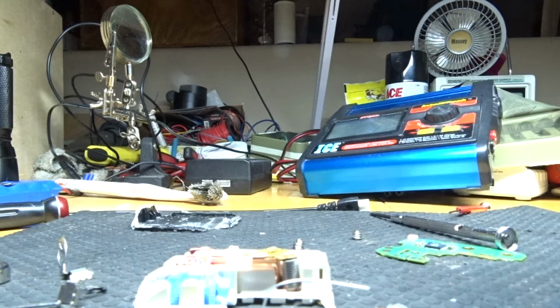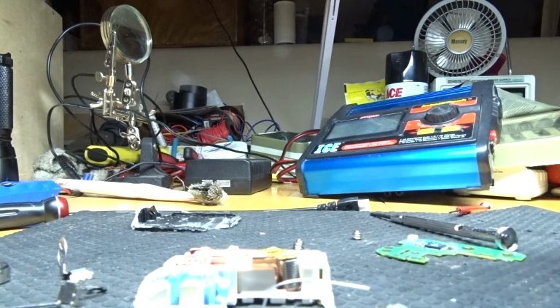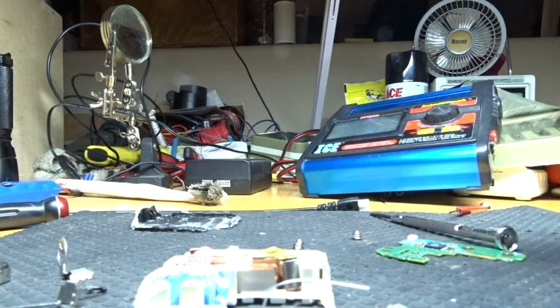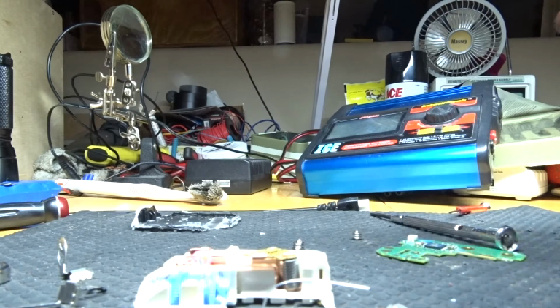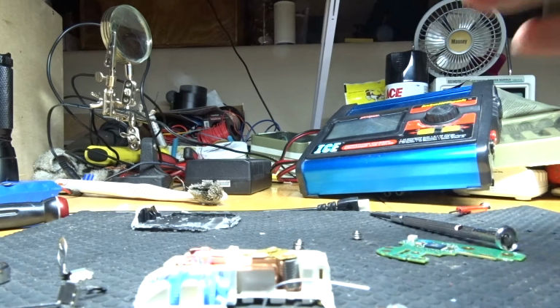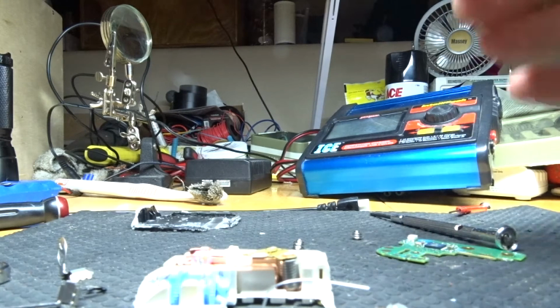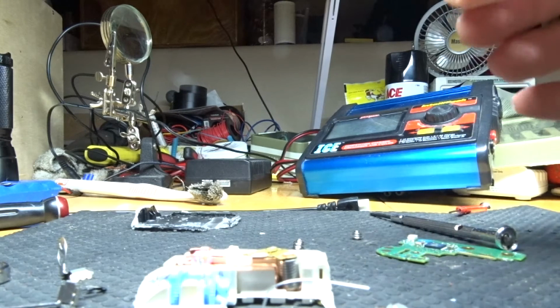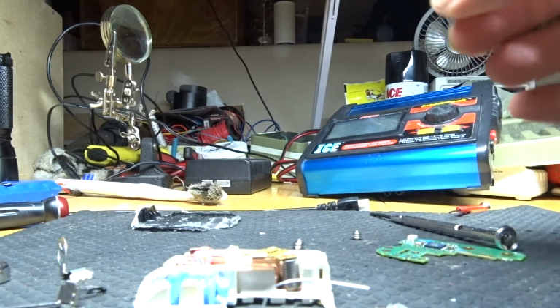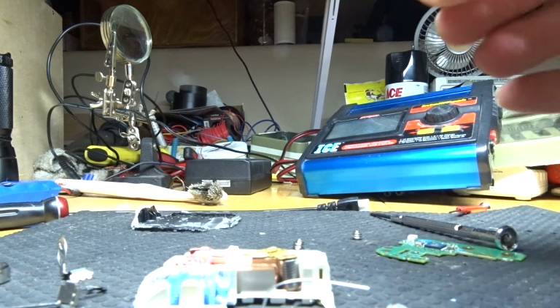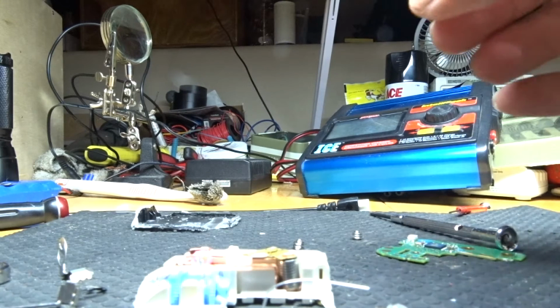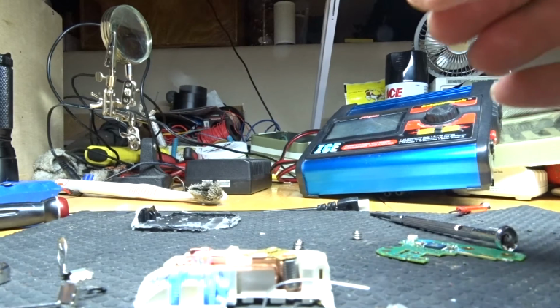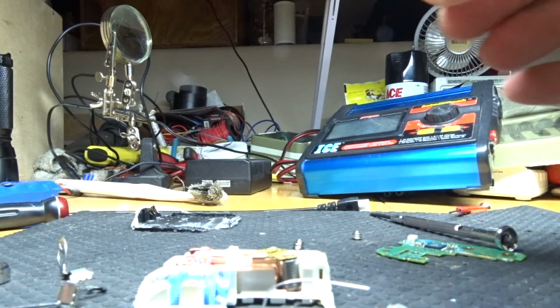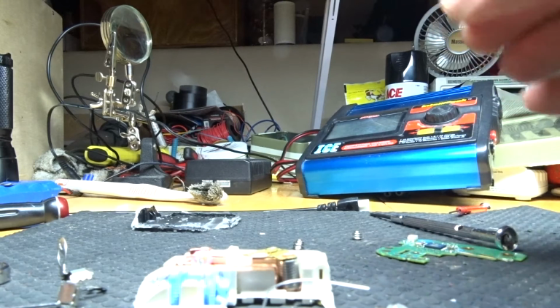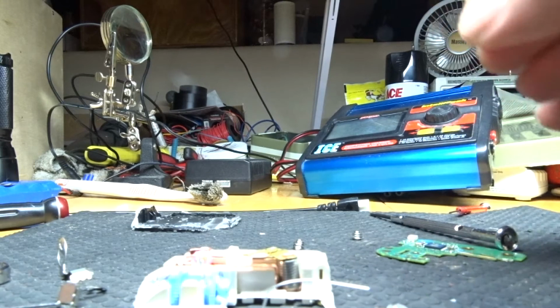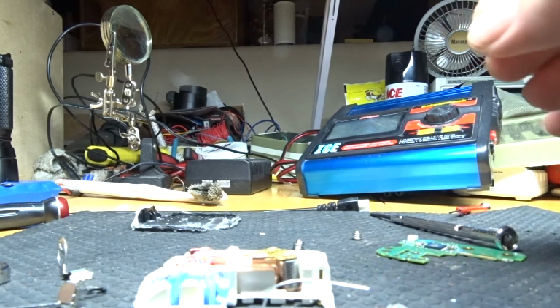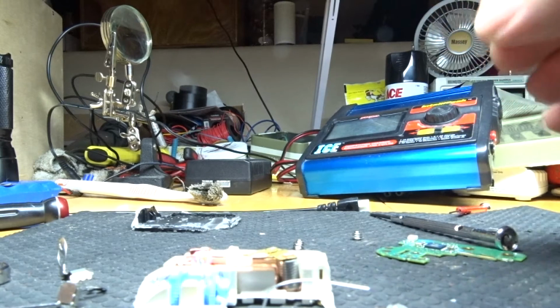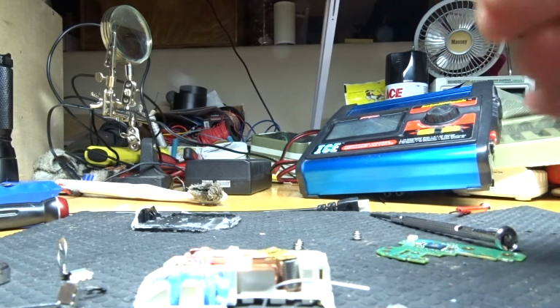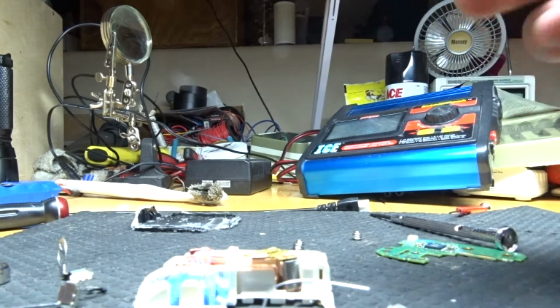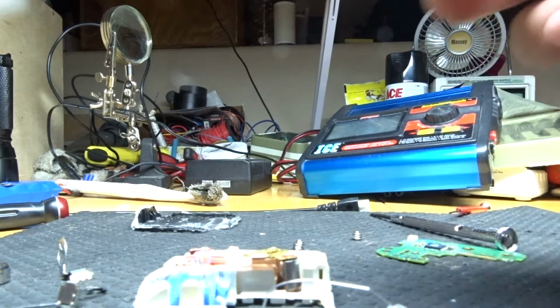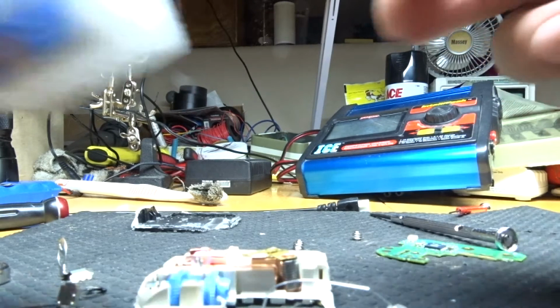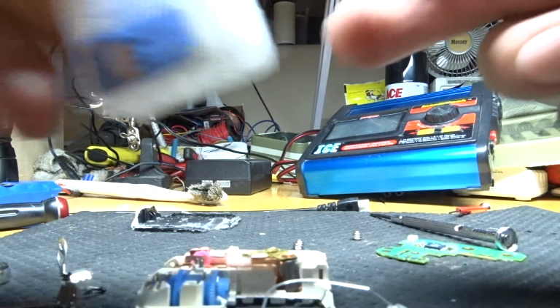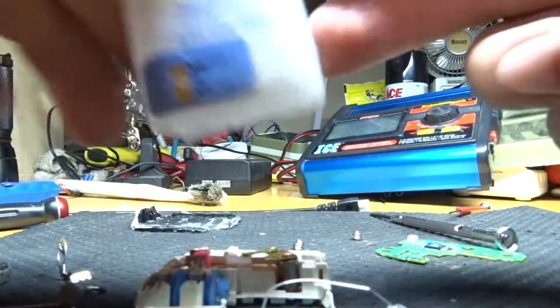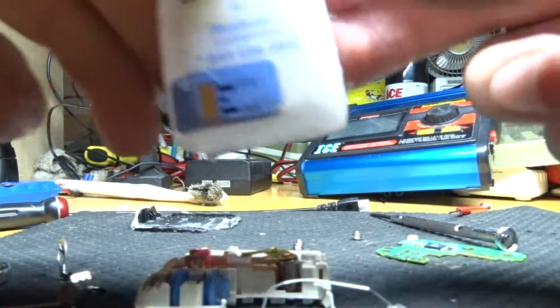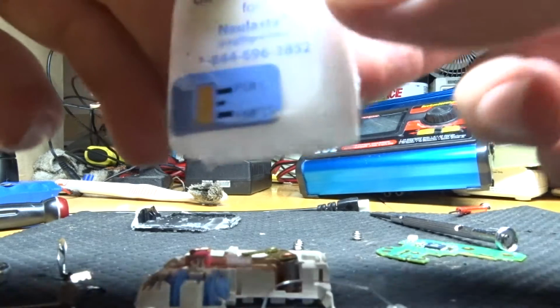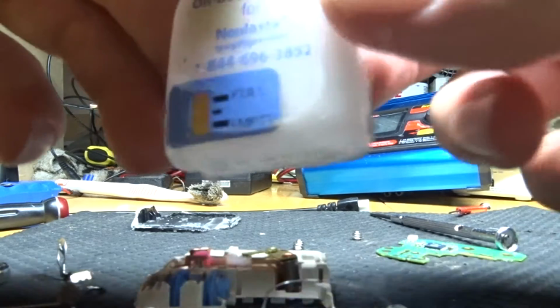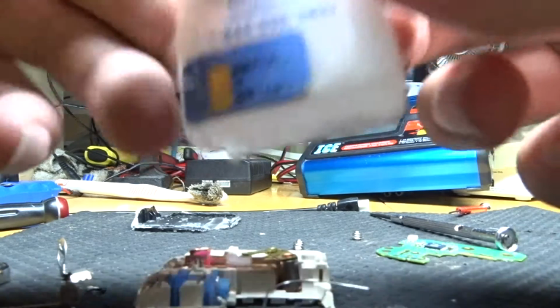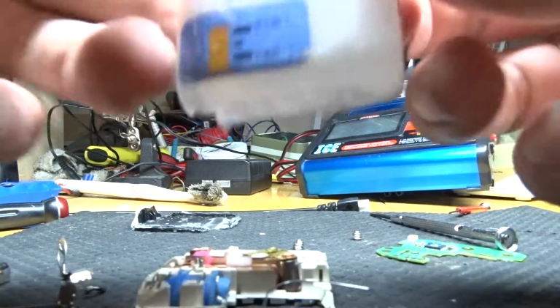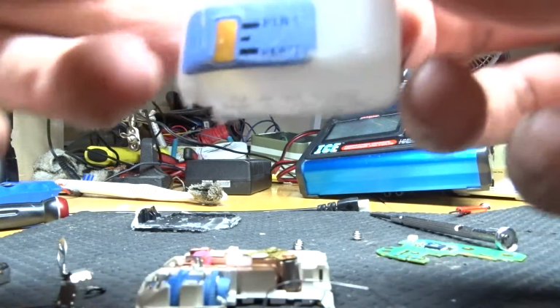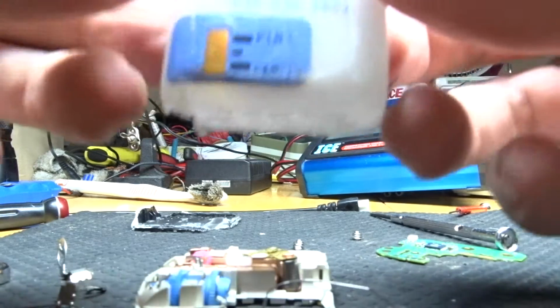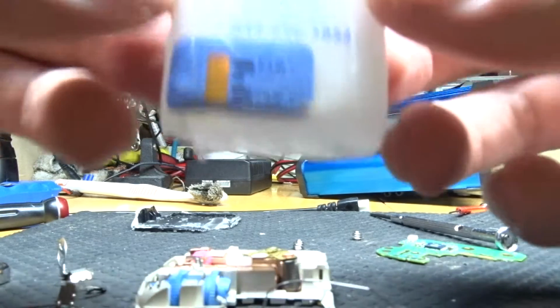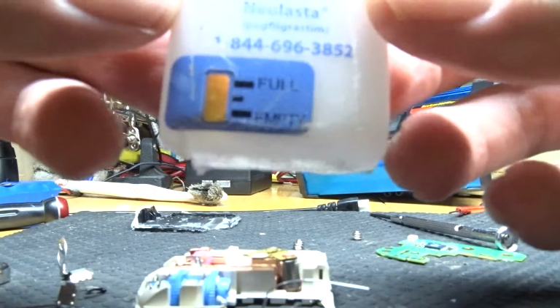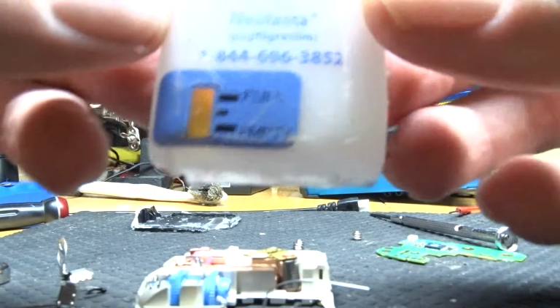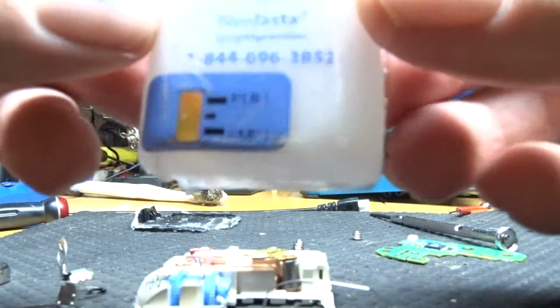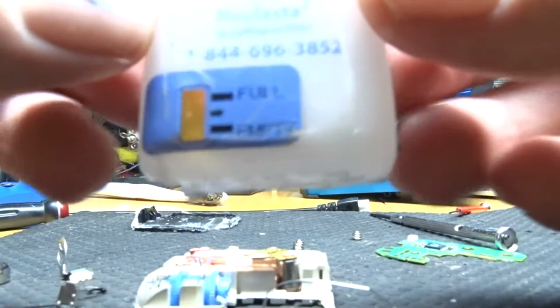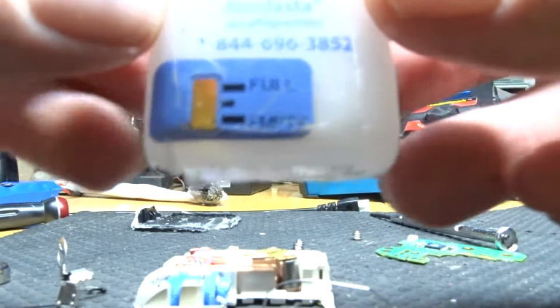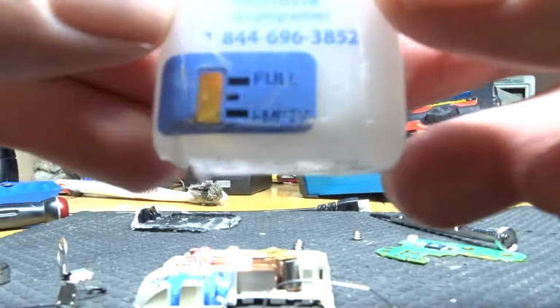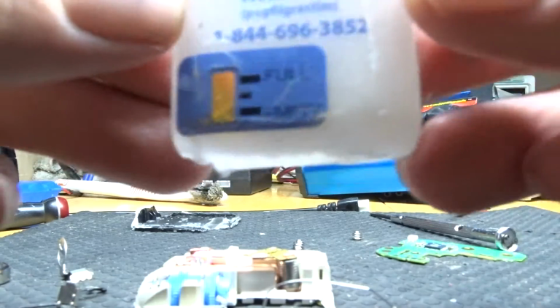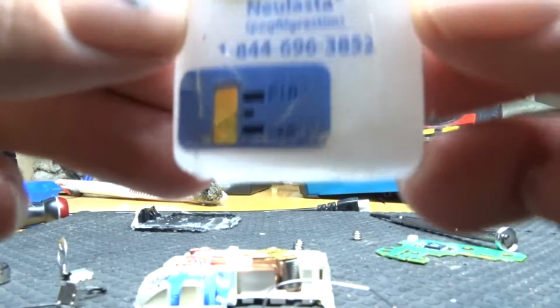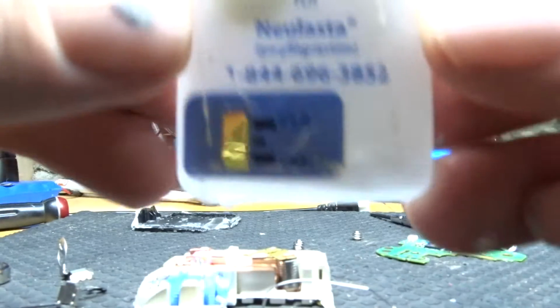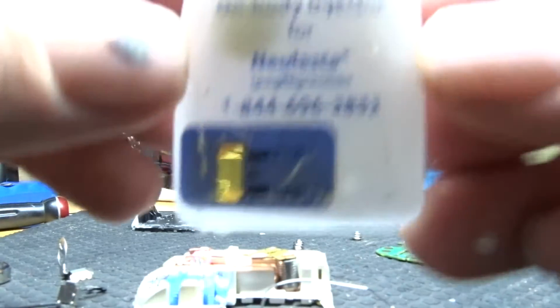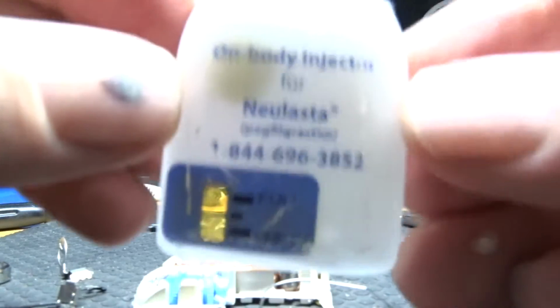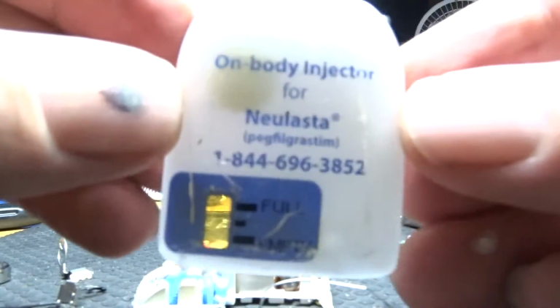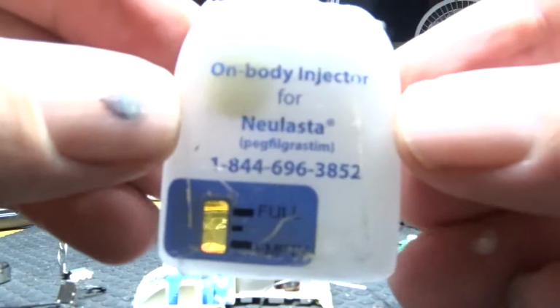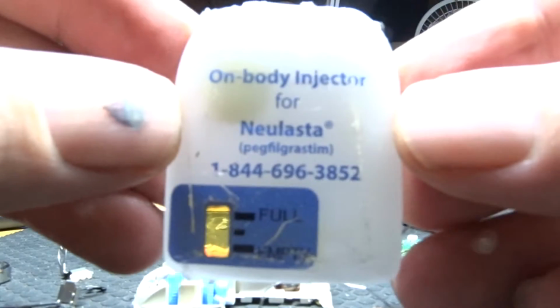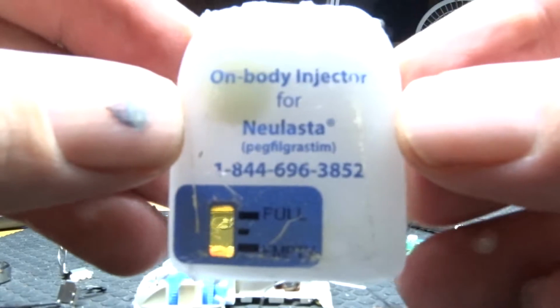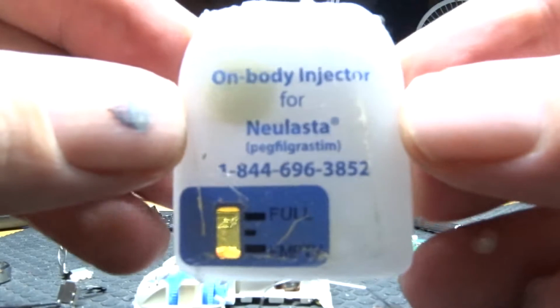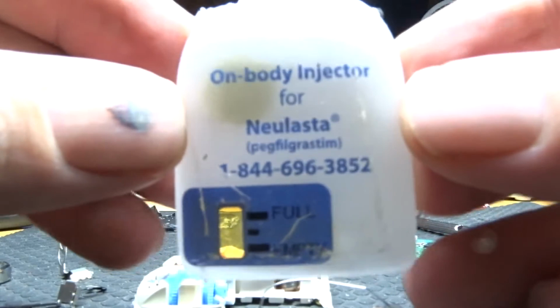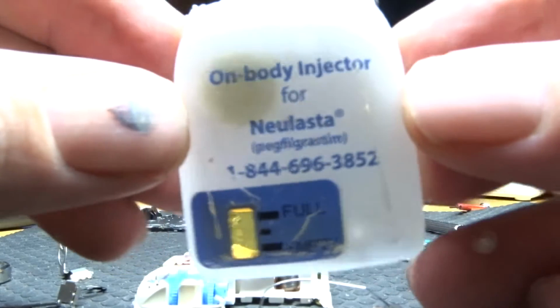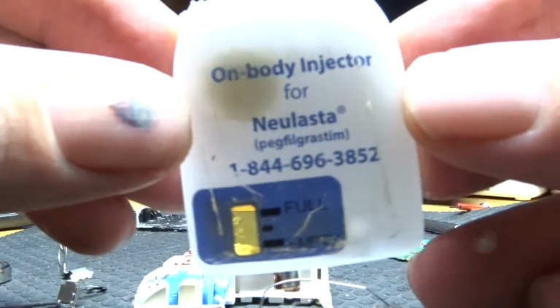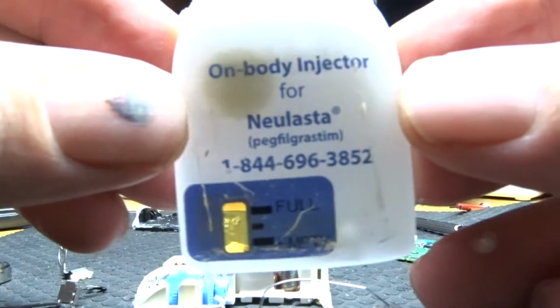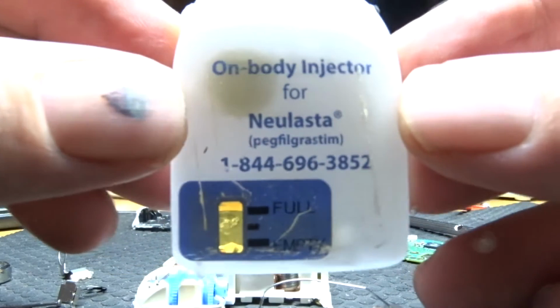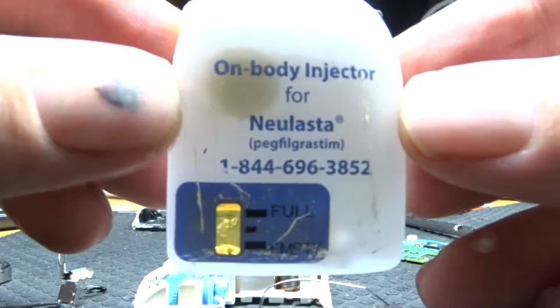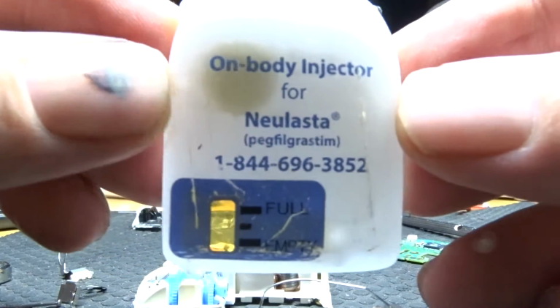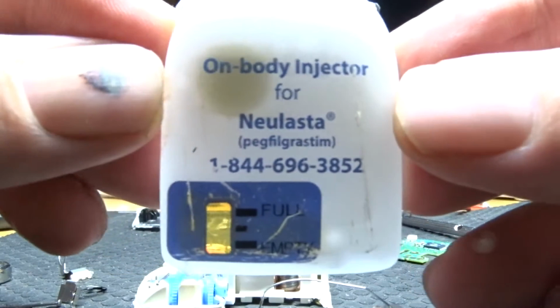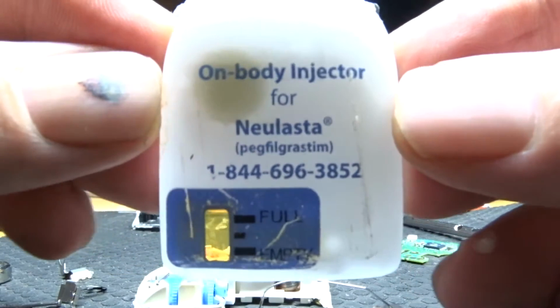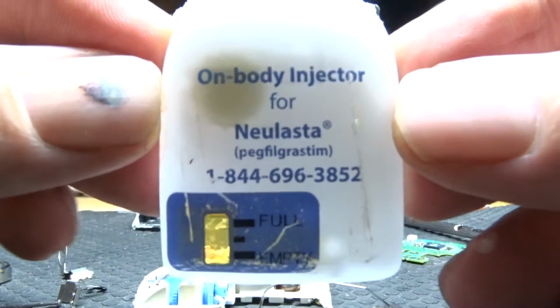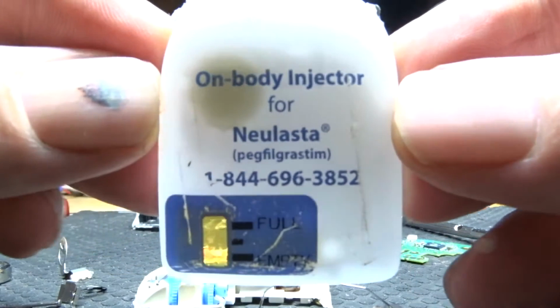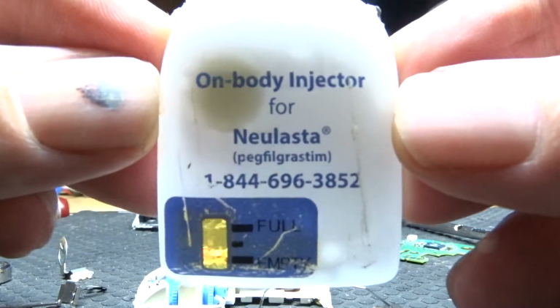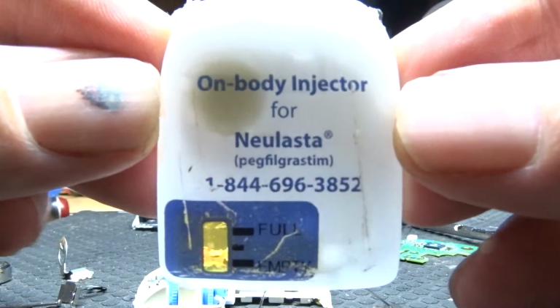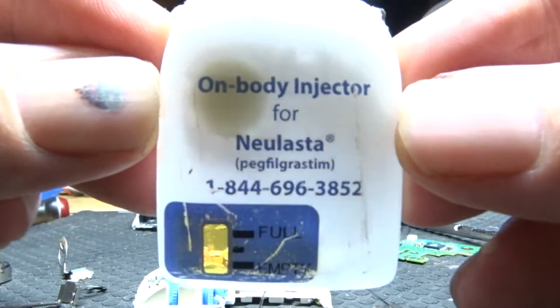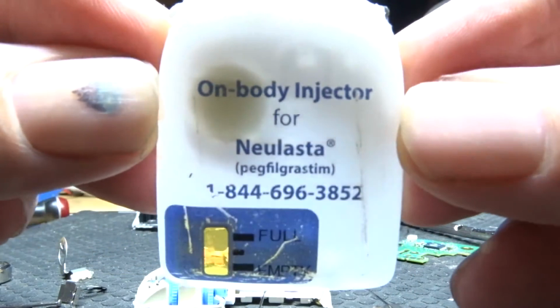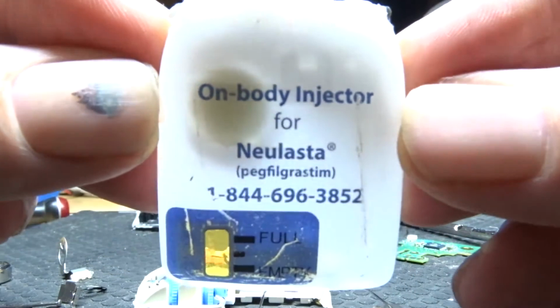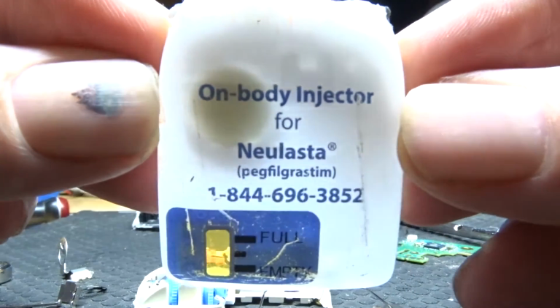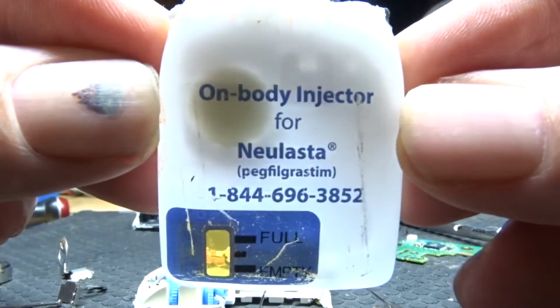Hello YouTube. Today I'm doing a teardown on one of these medical injectors.